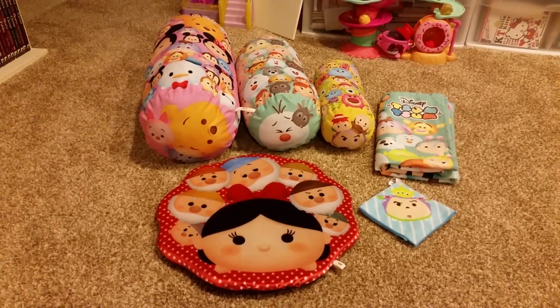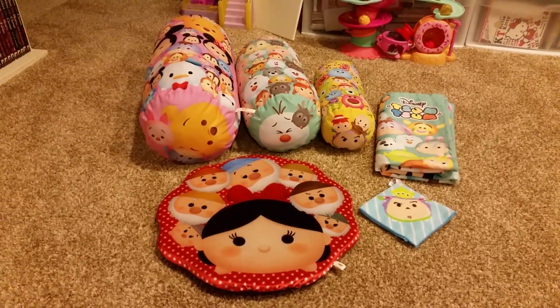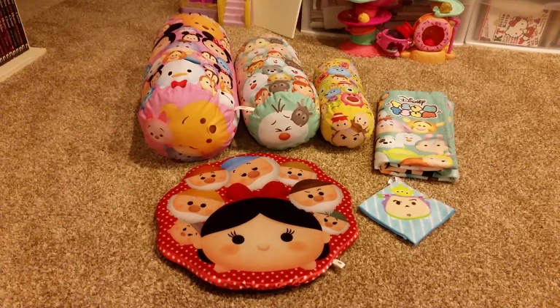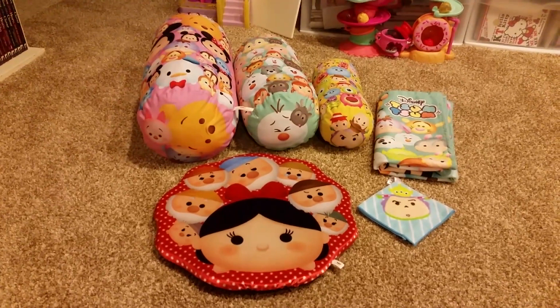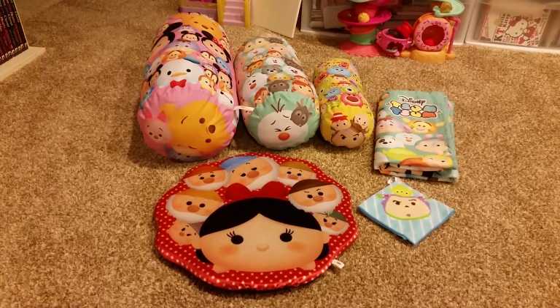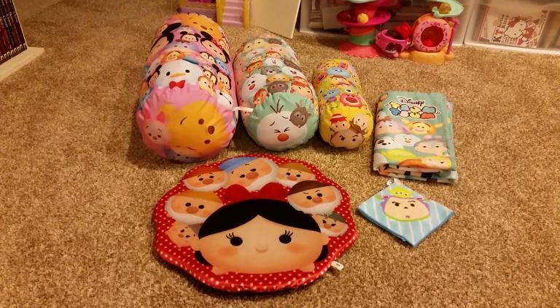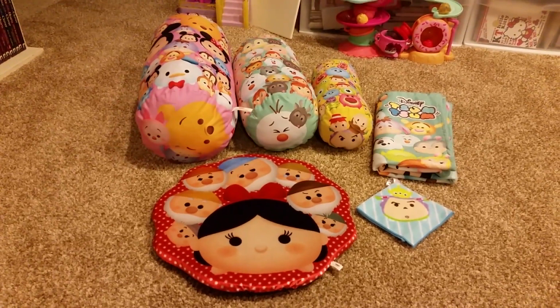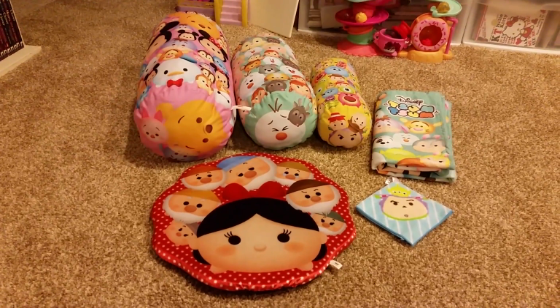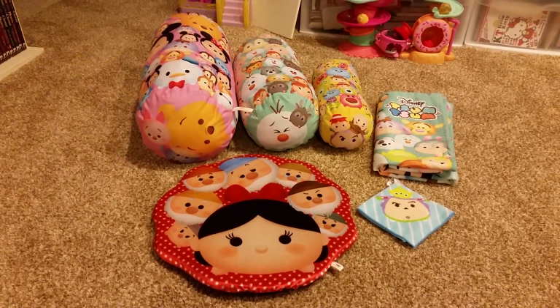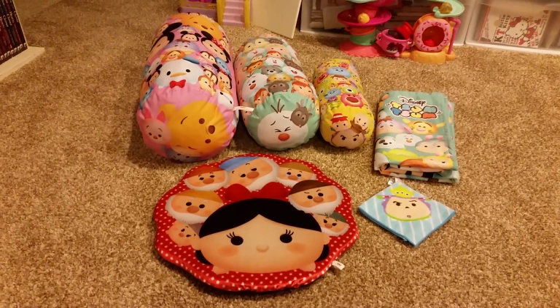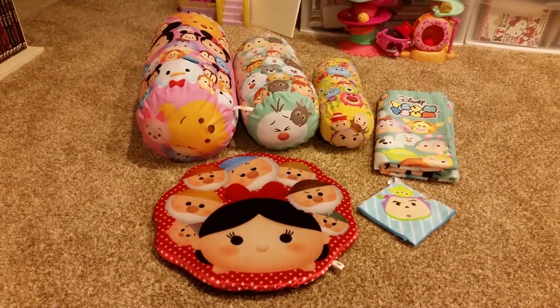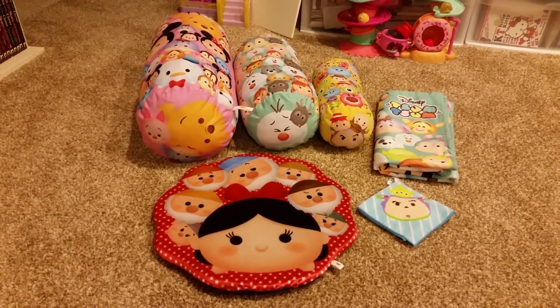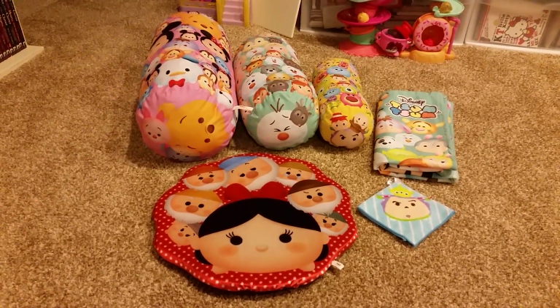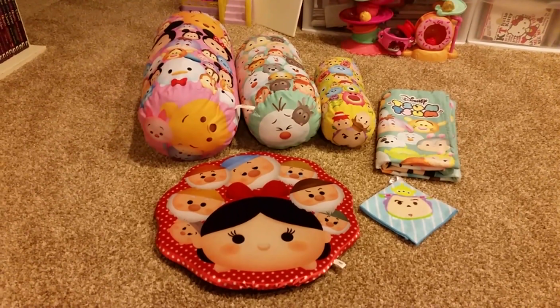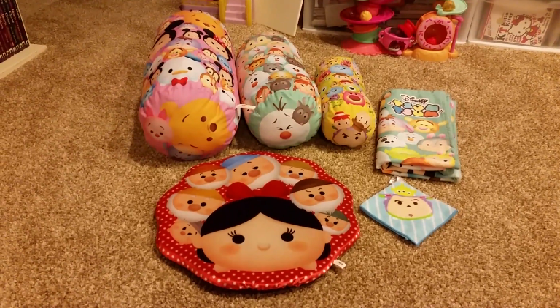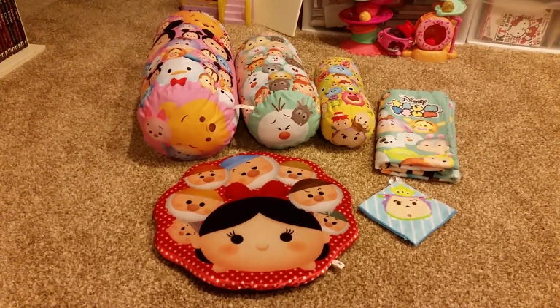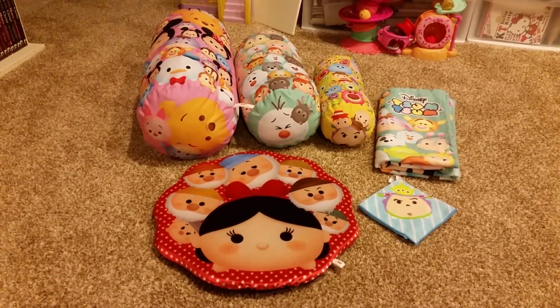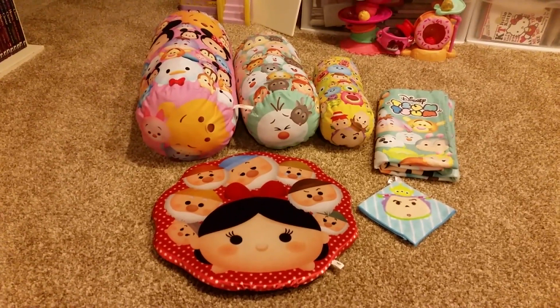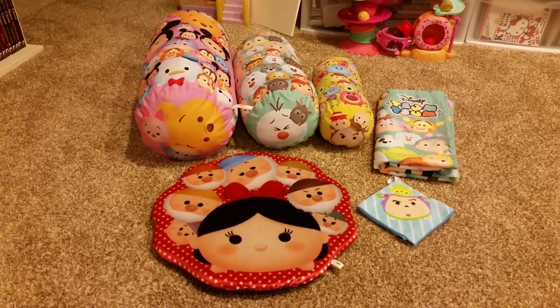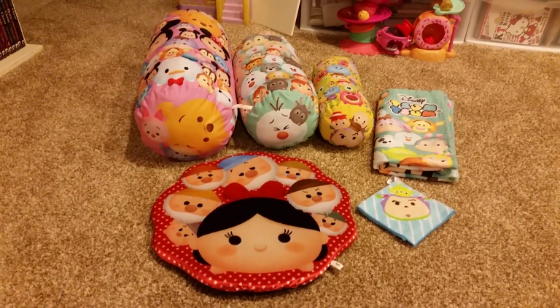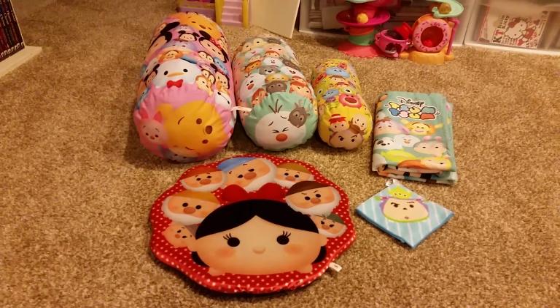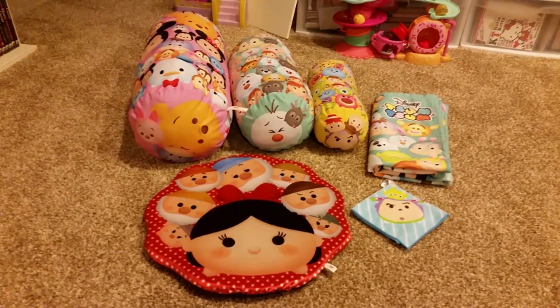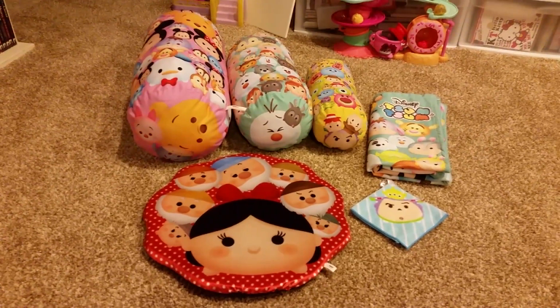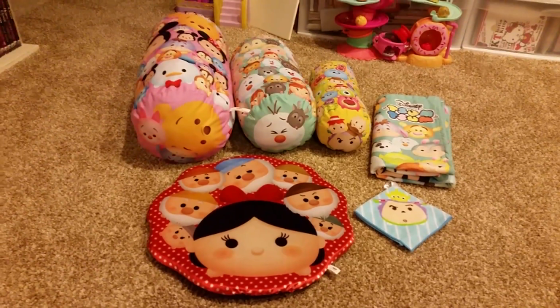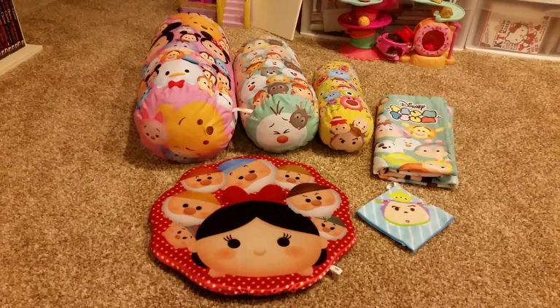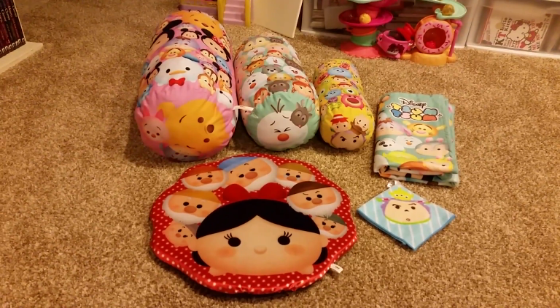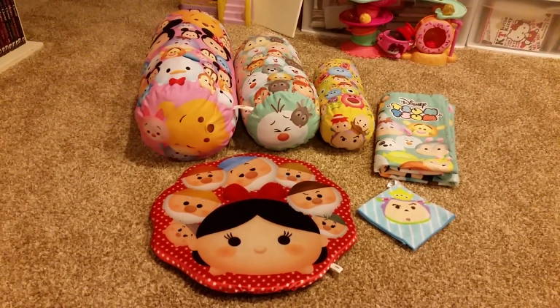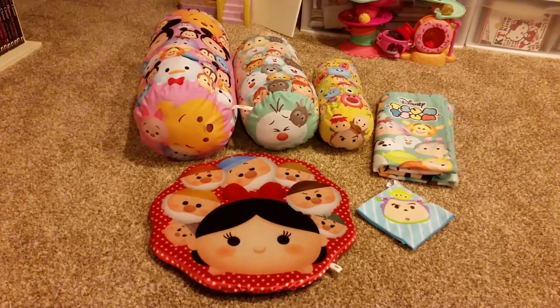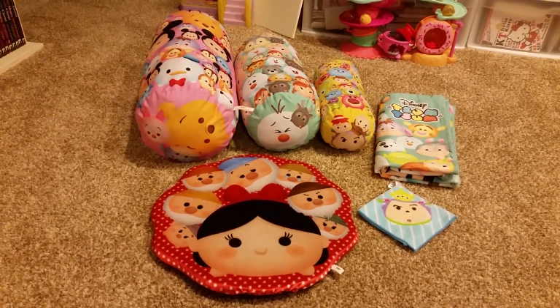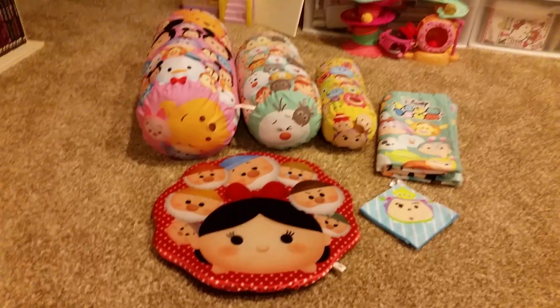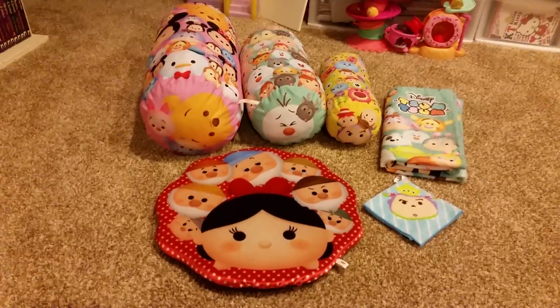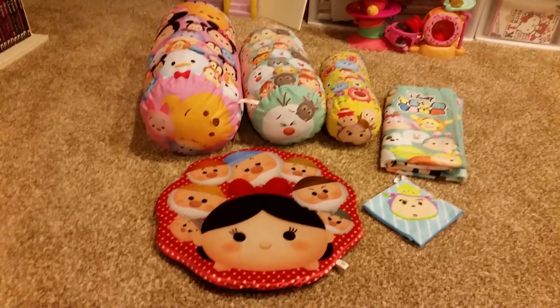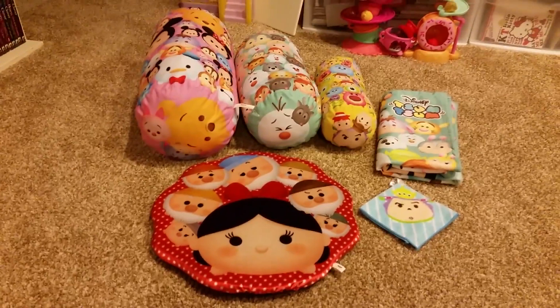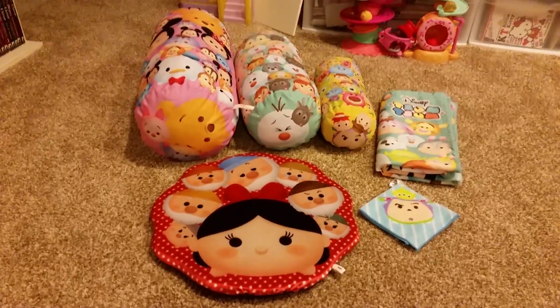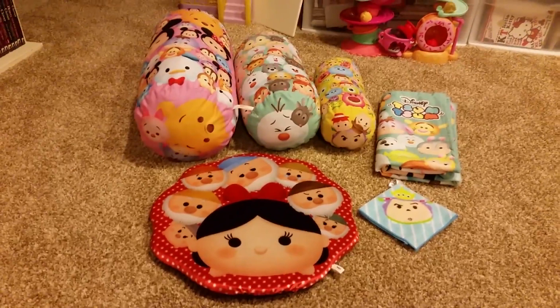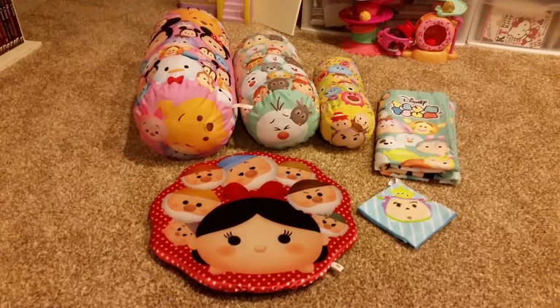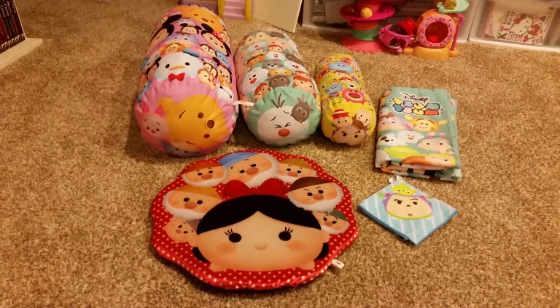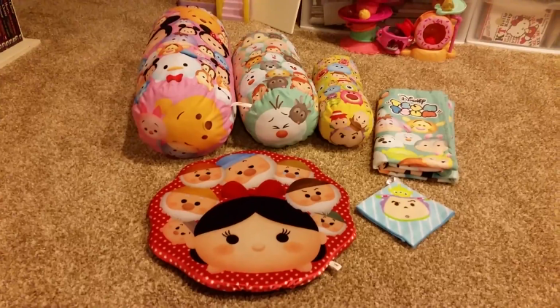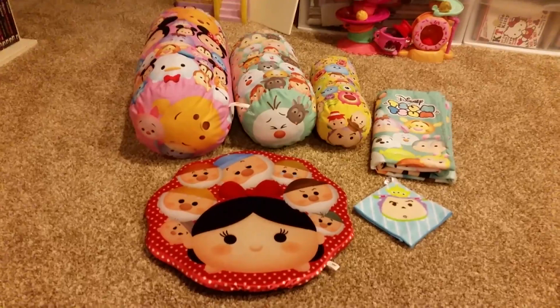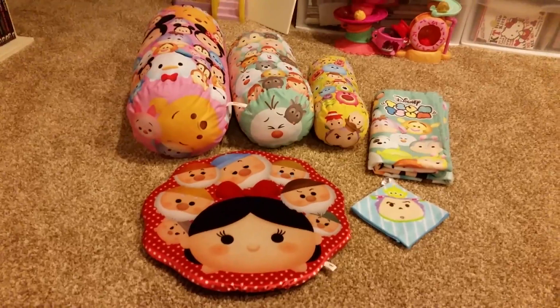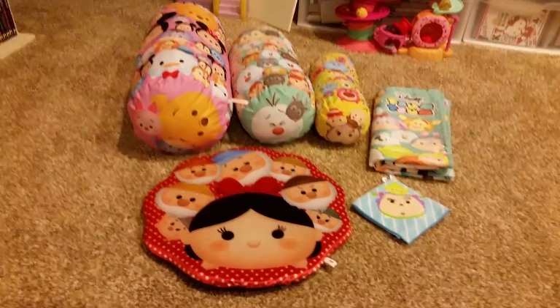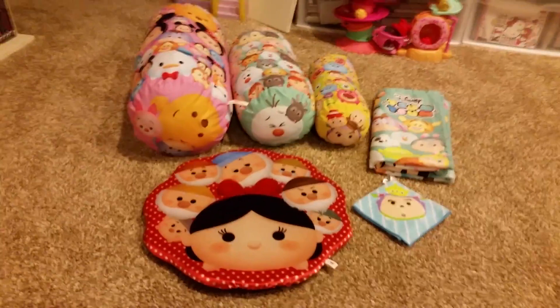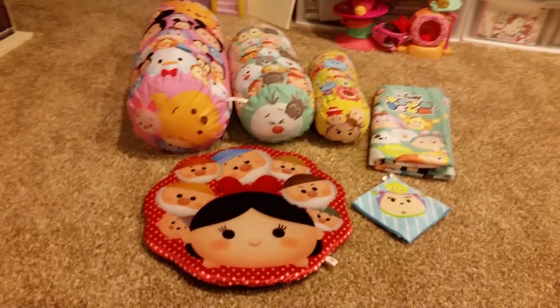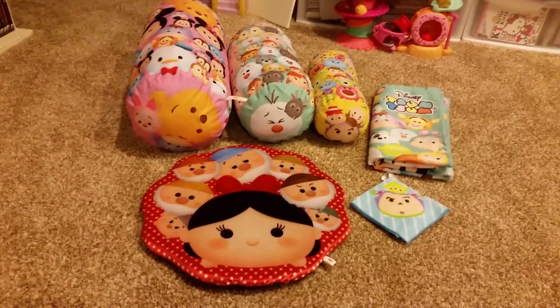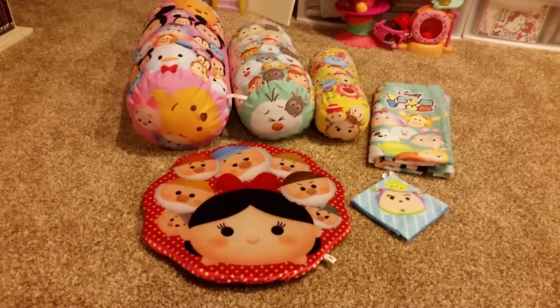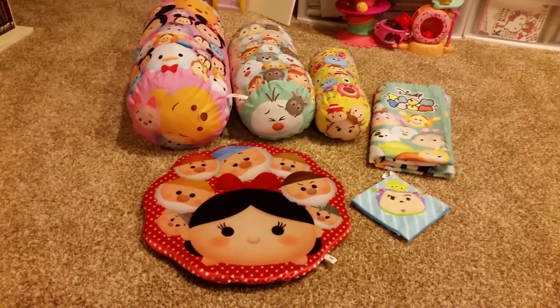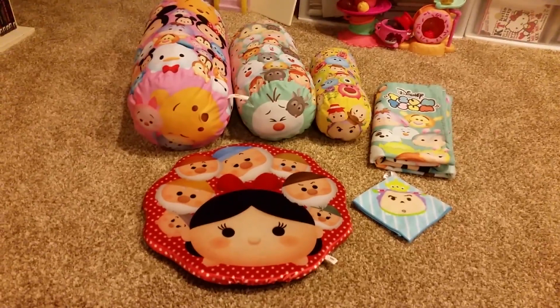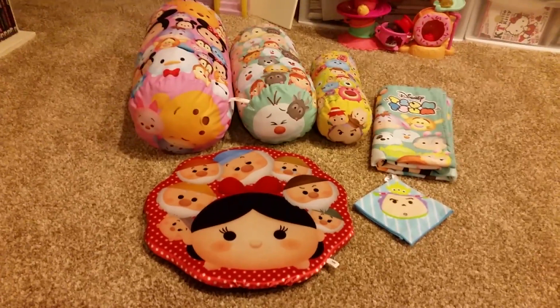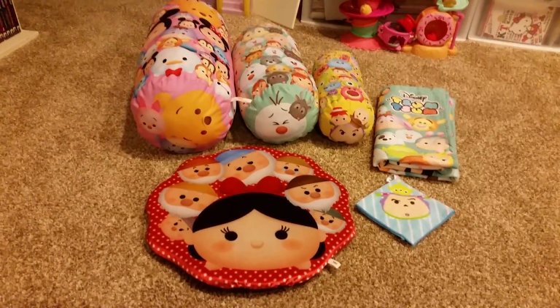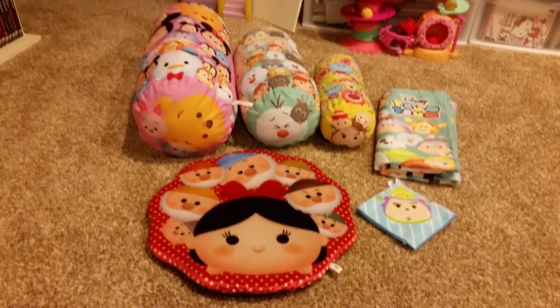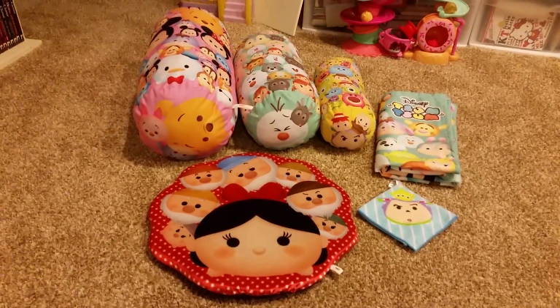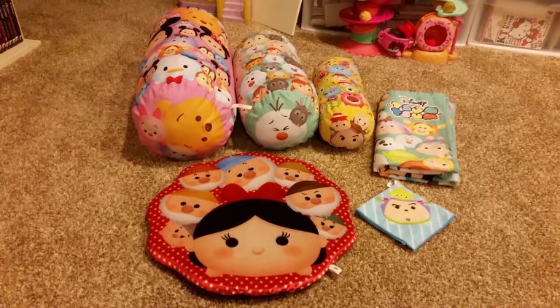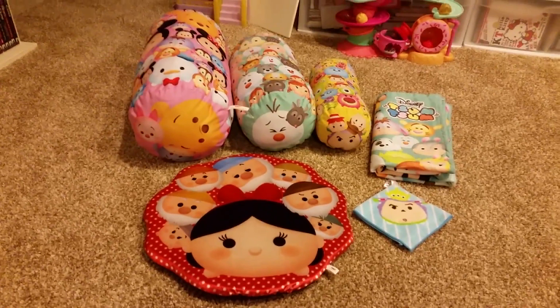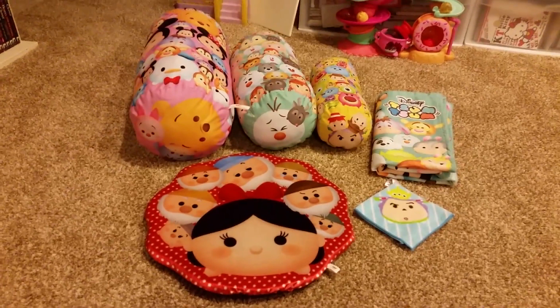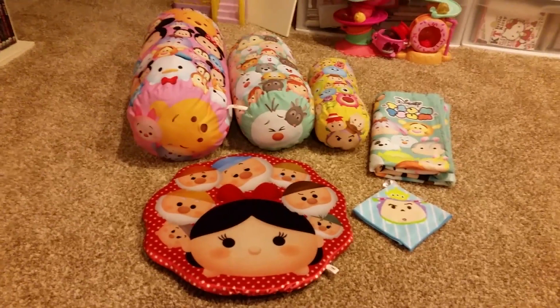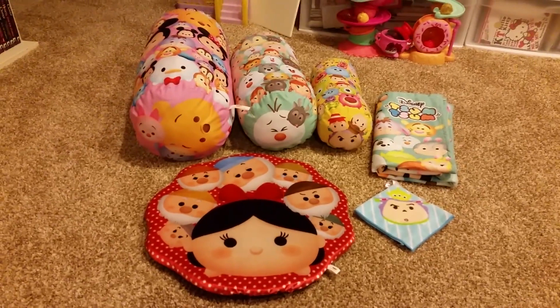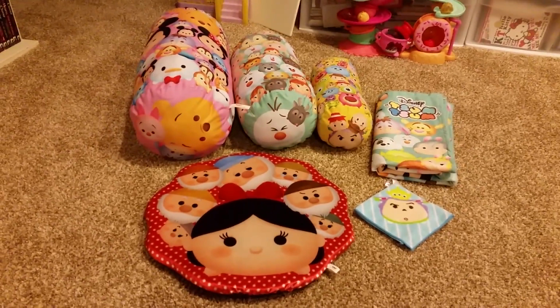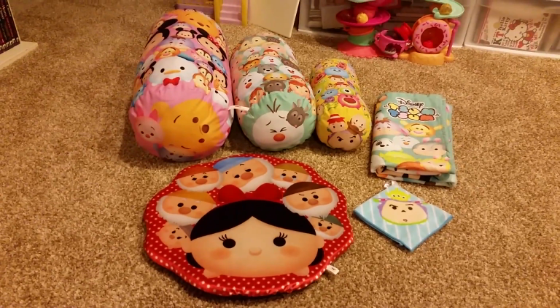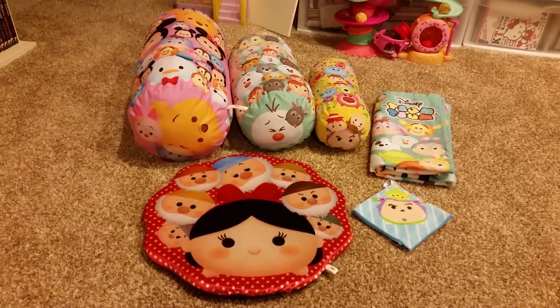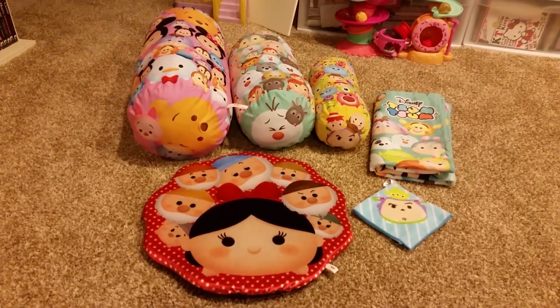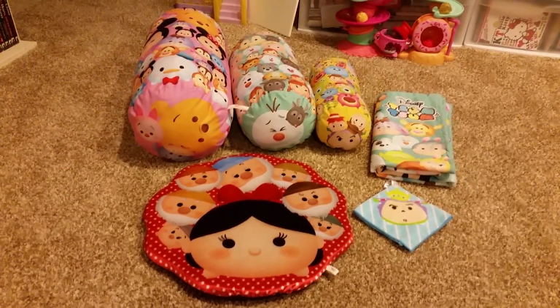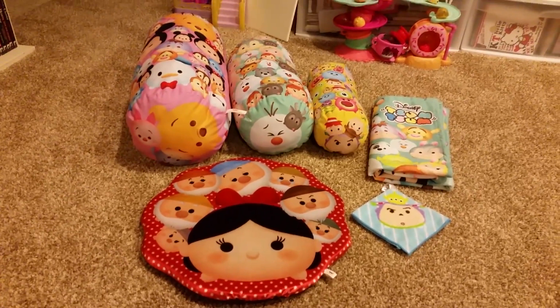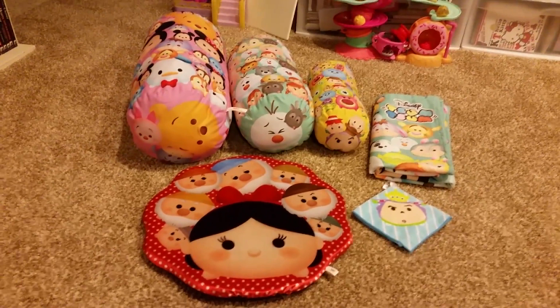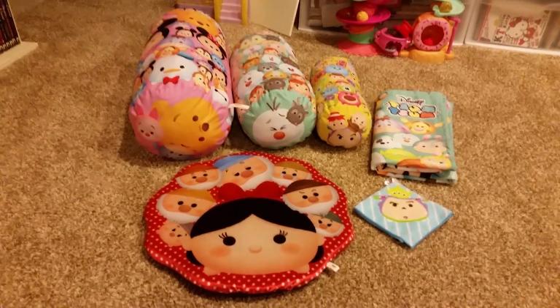Those are all the prizes together. Thanks for watching this video. I hope to see you in the next video. Bye!